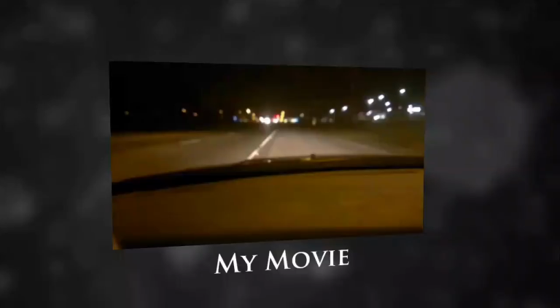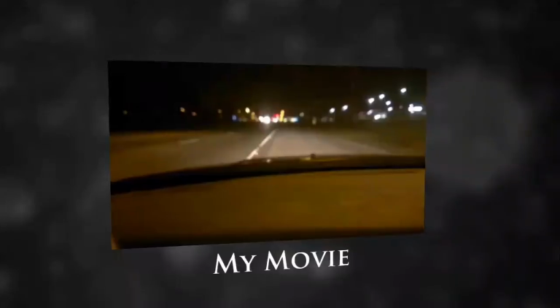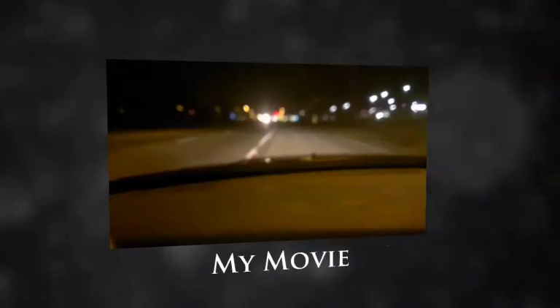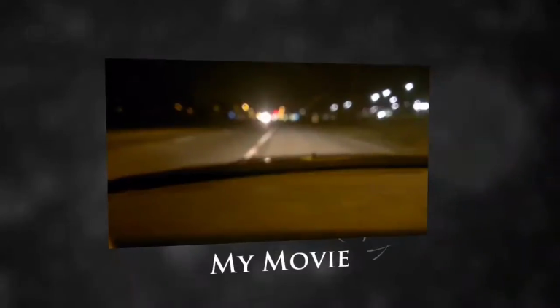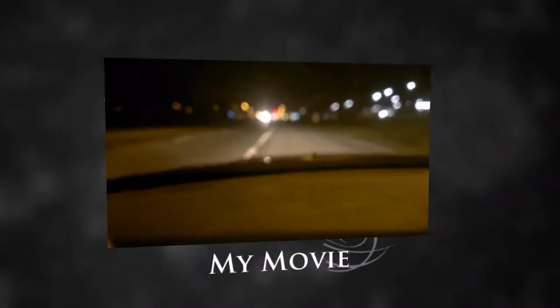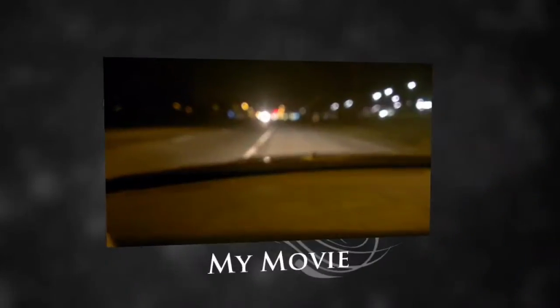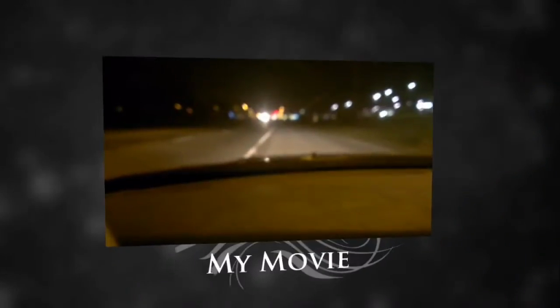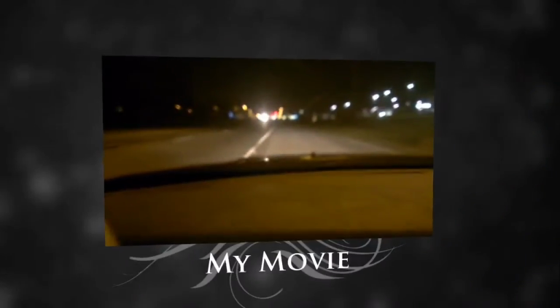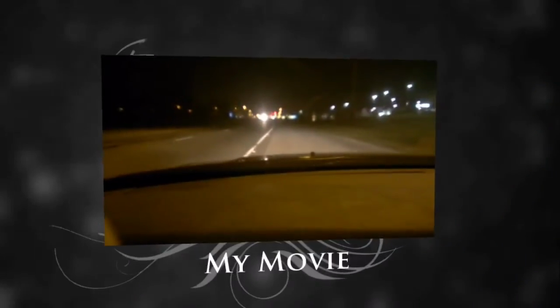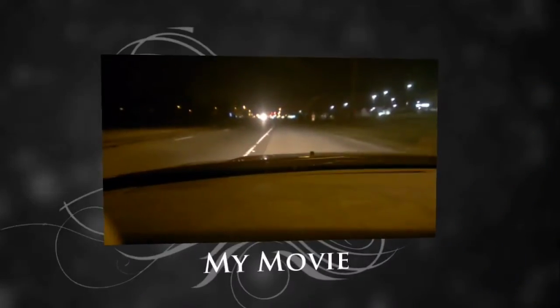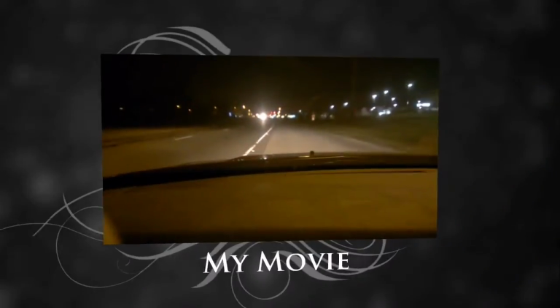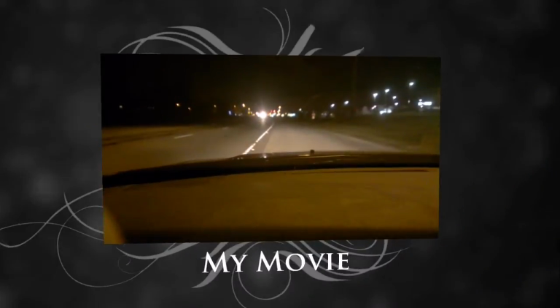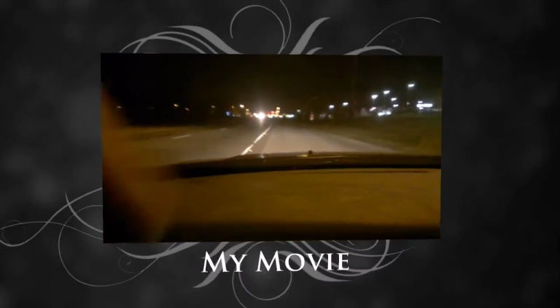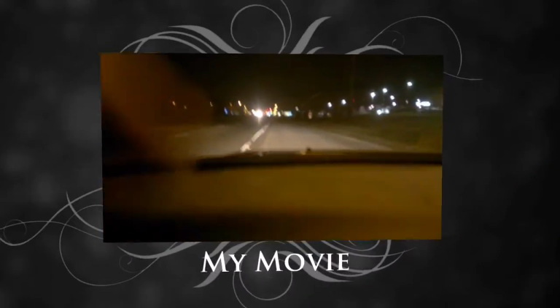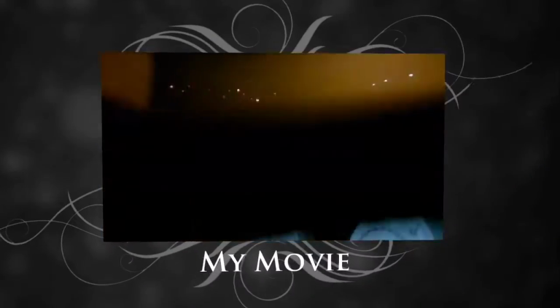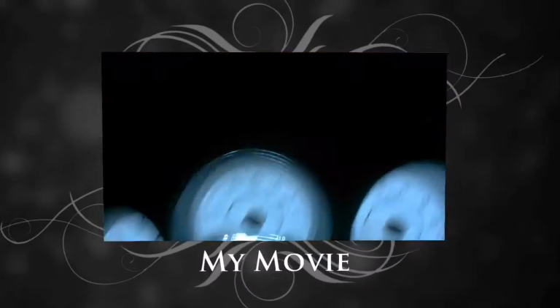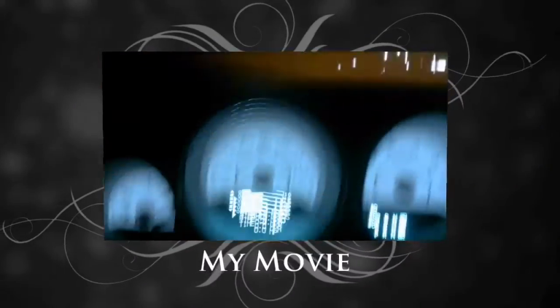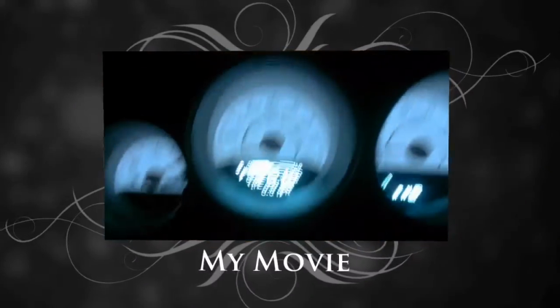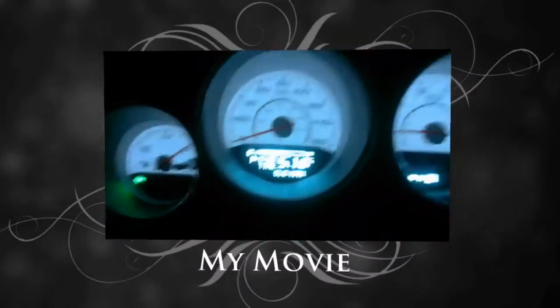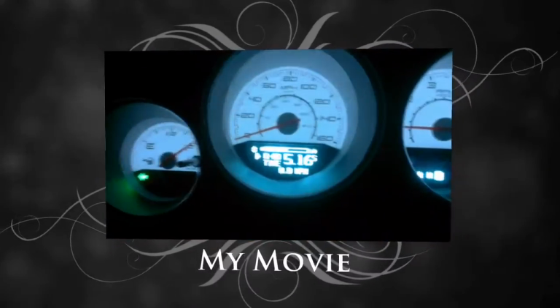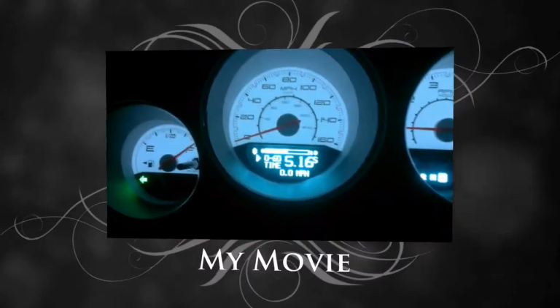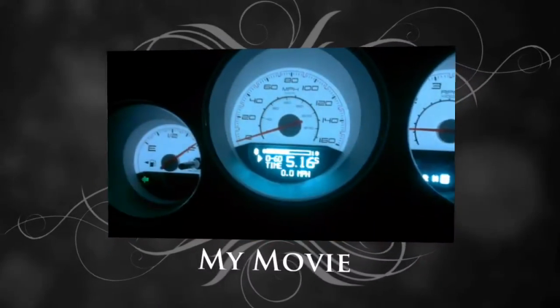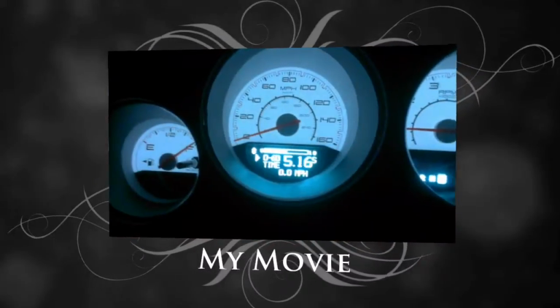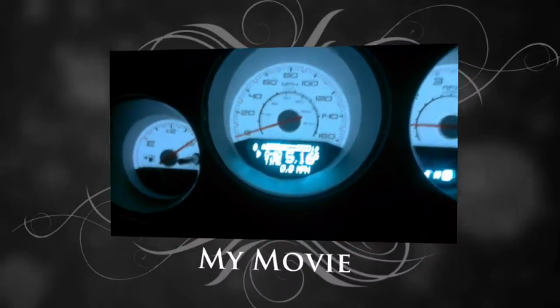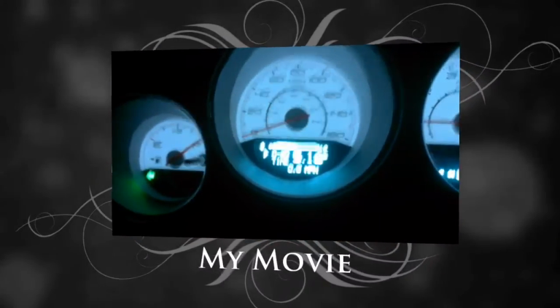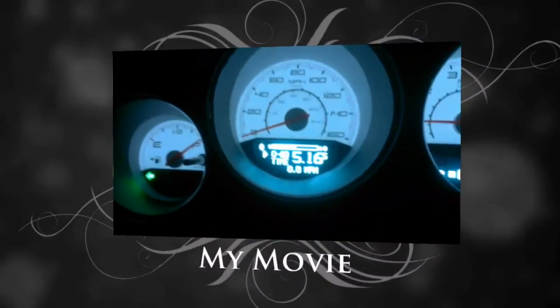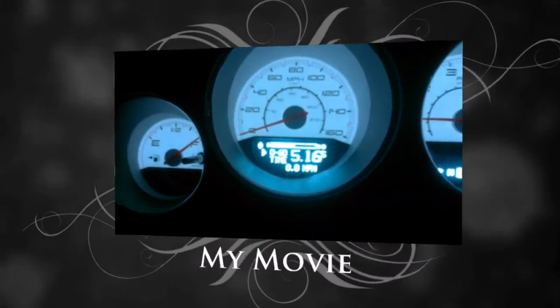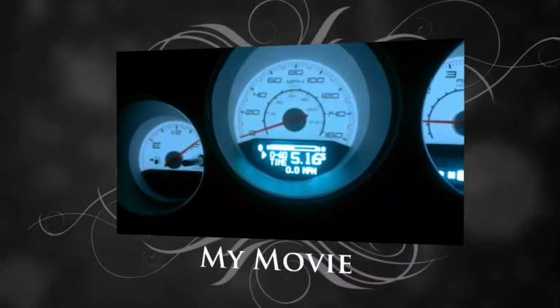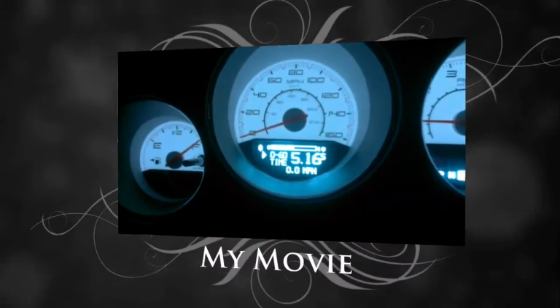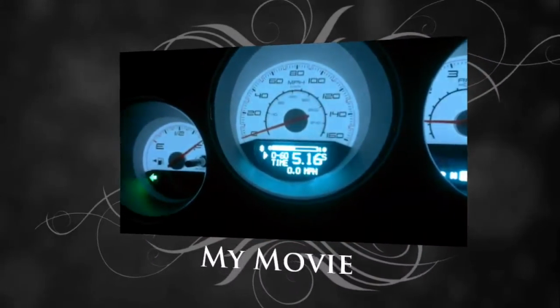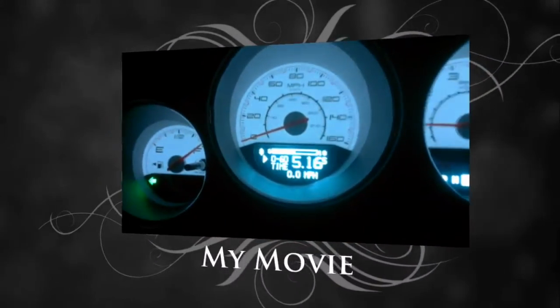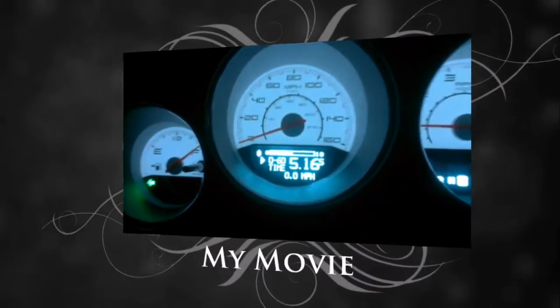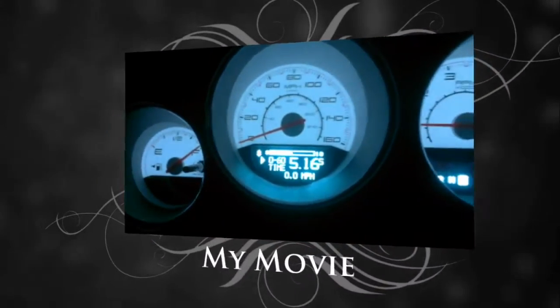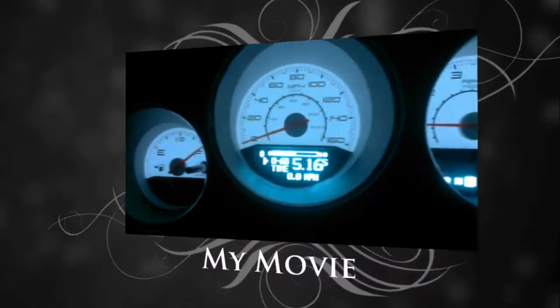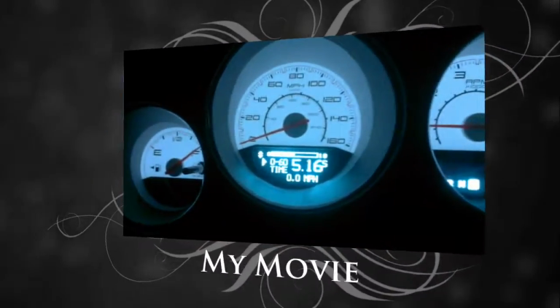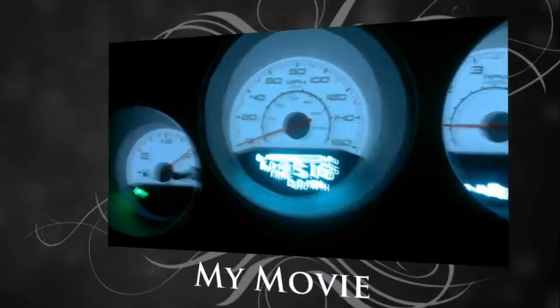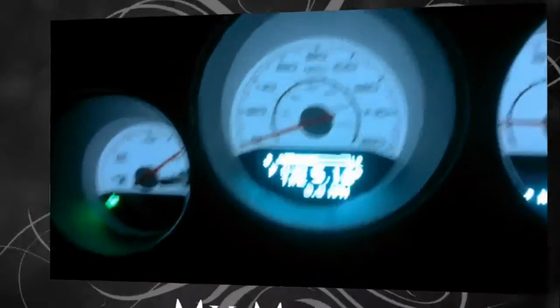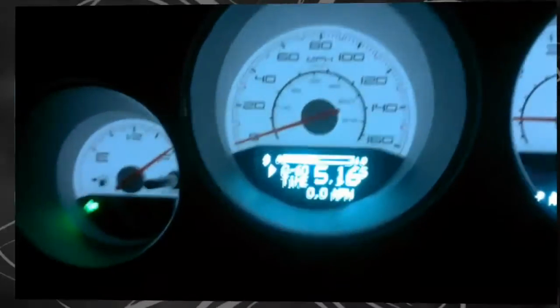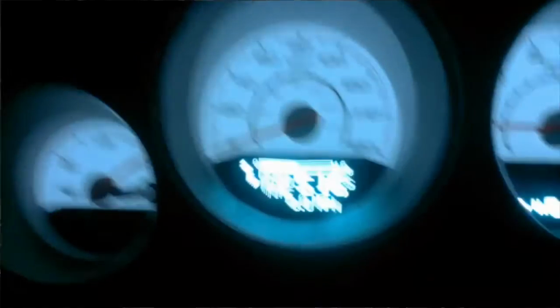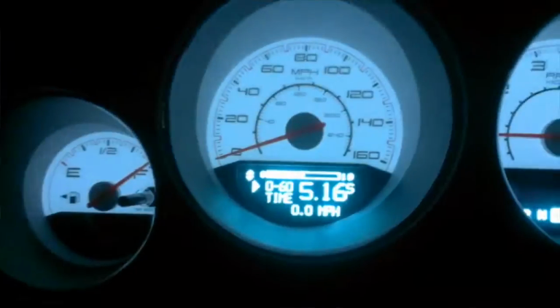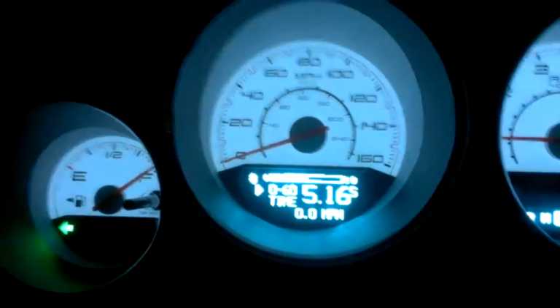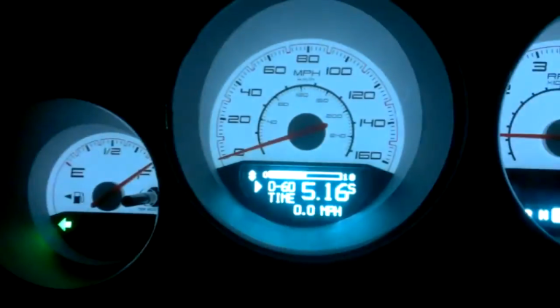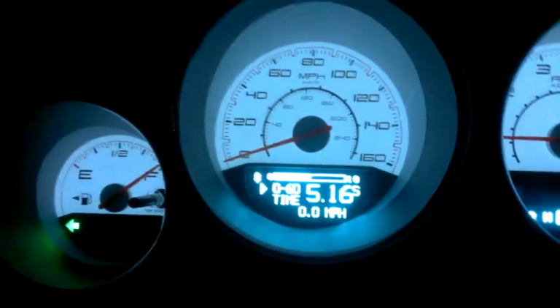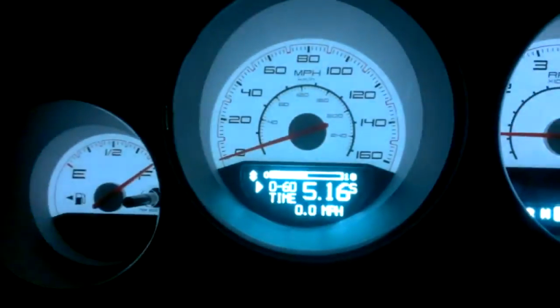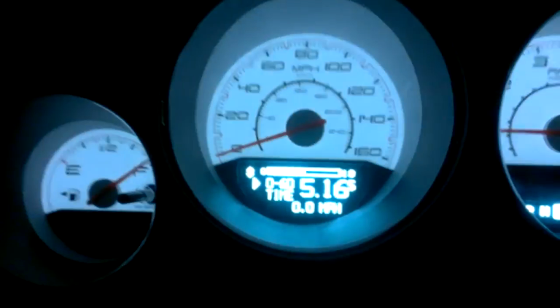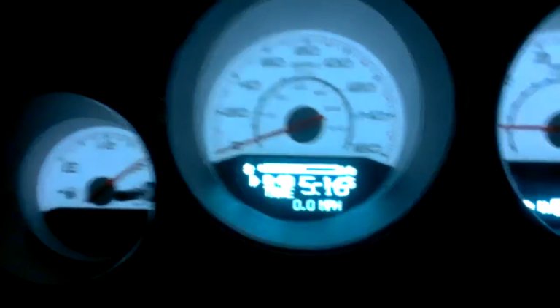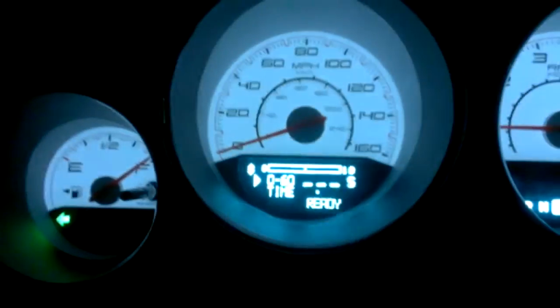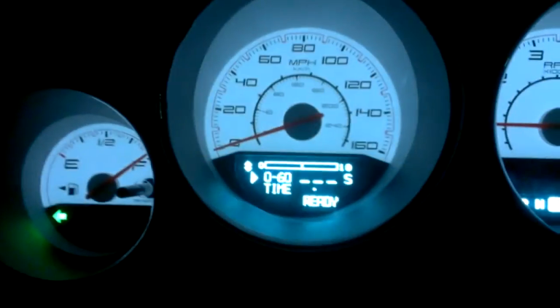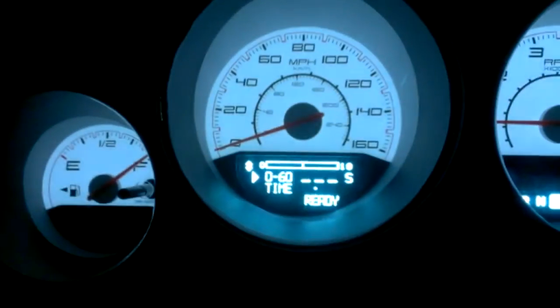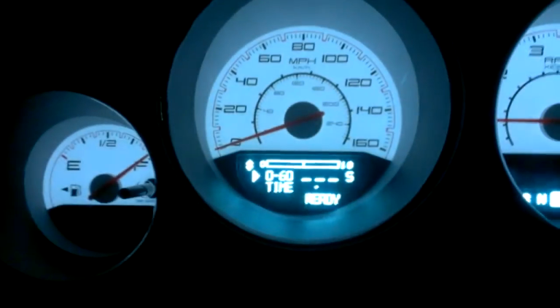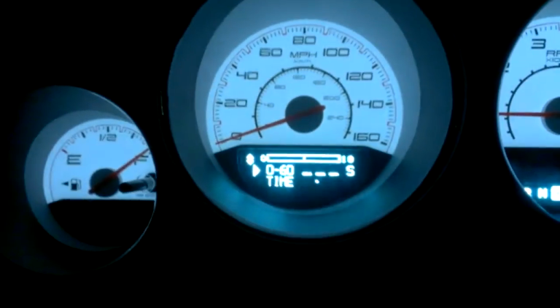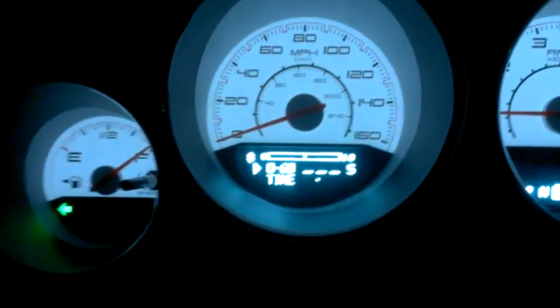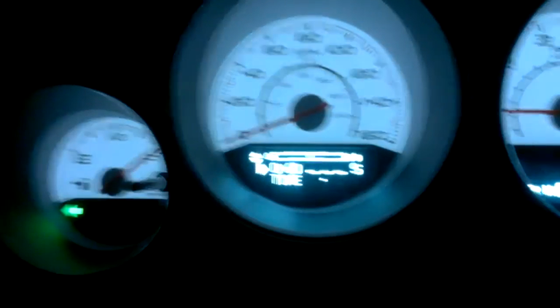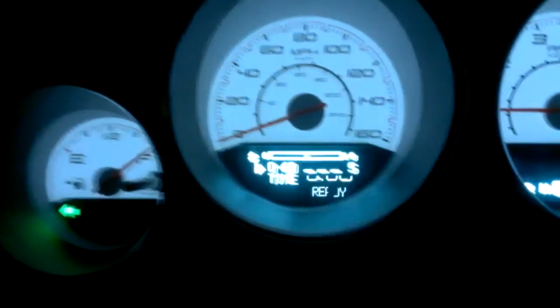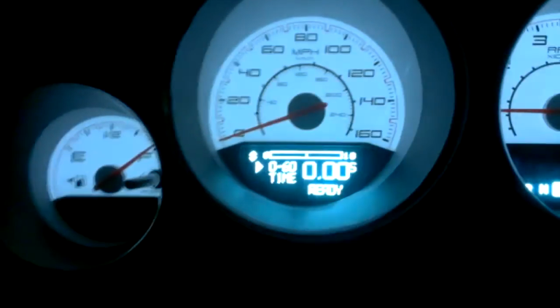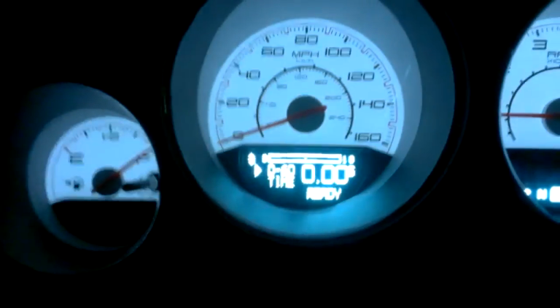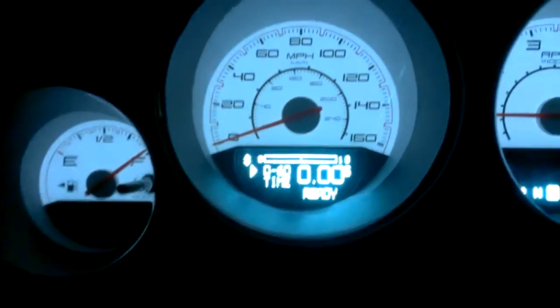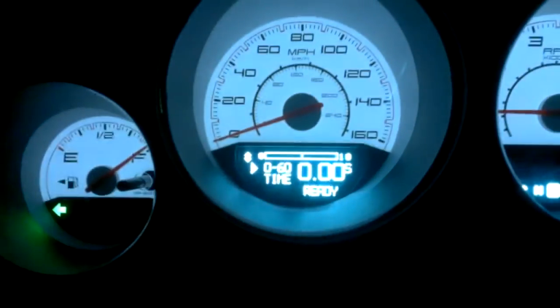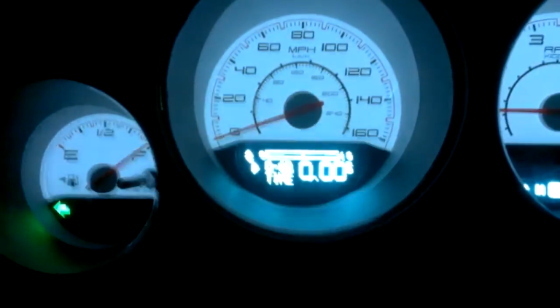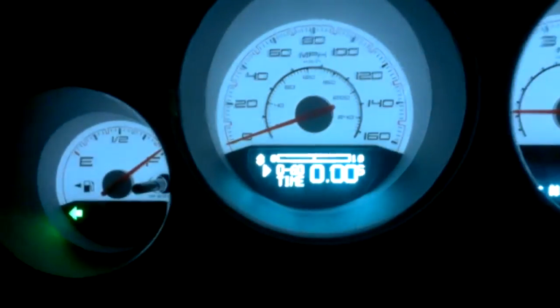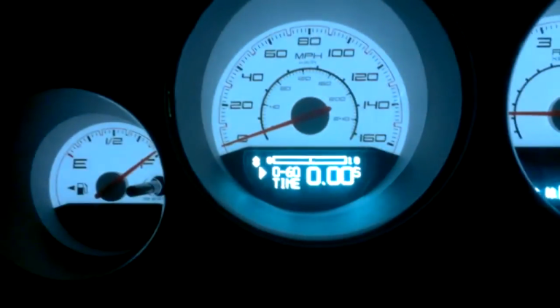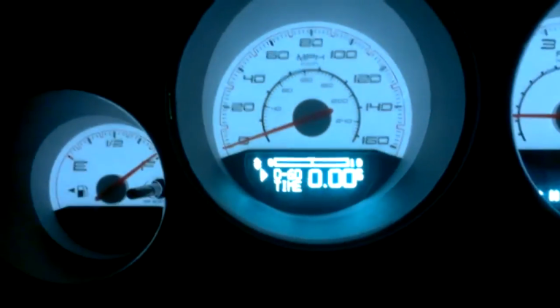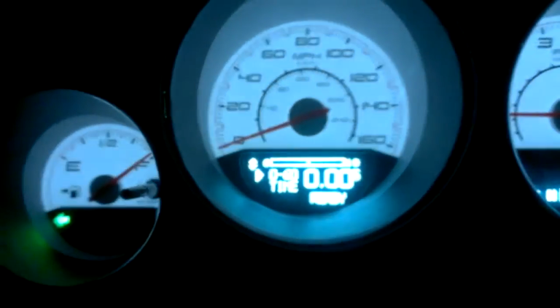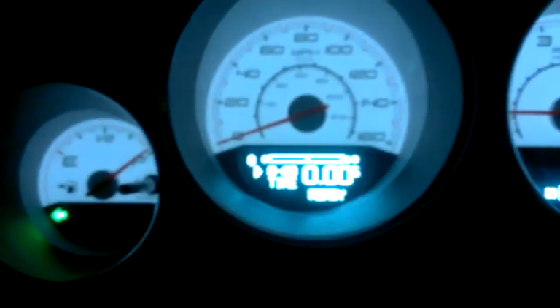Hey everybody, we're on flat land — 0-60 timer — see what we can get.